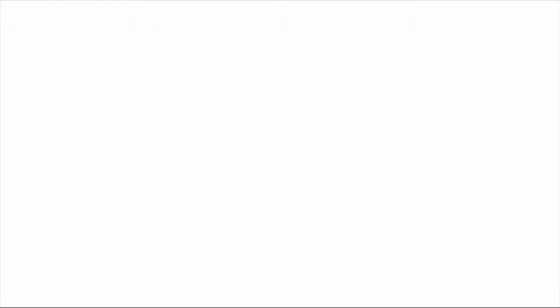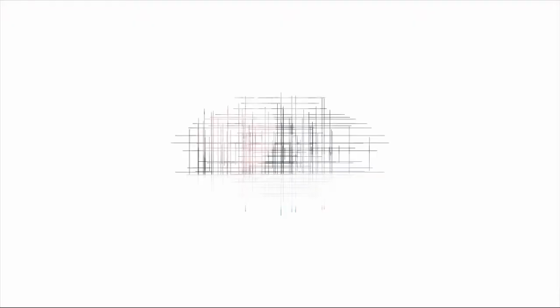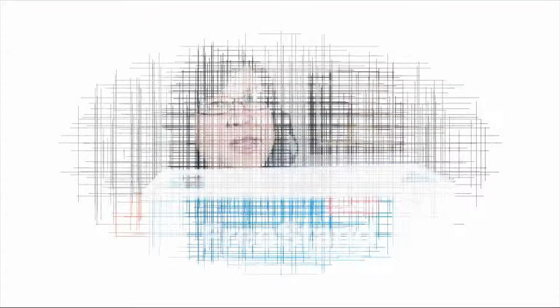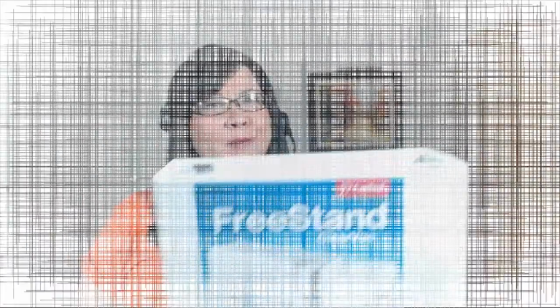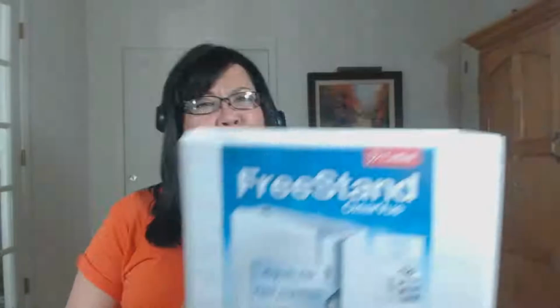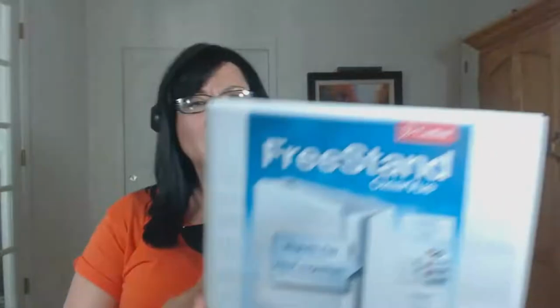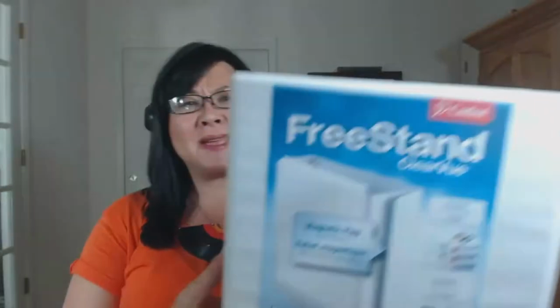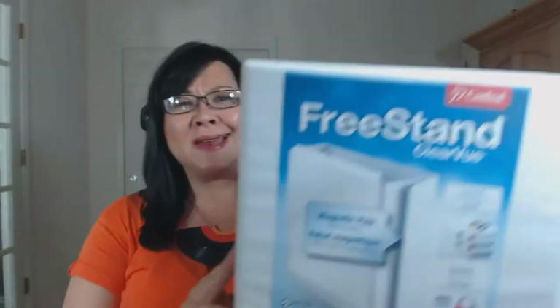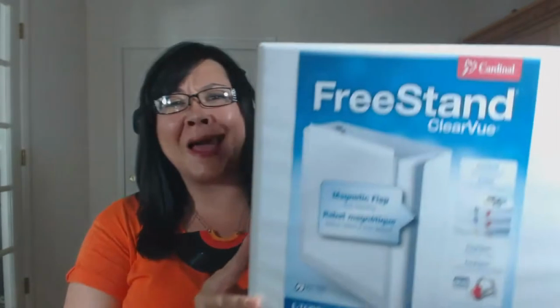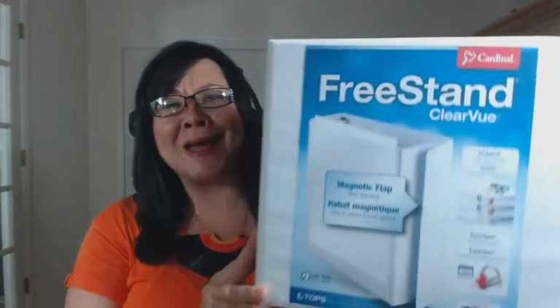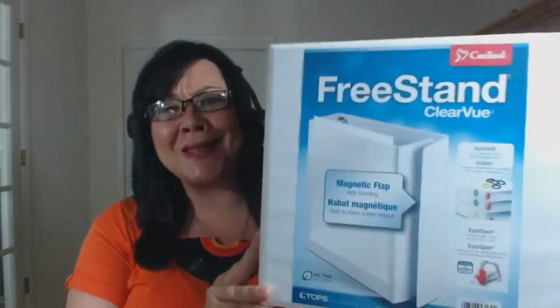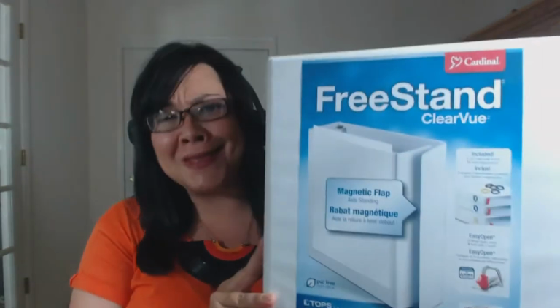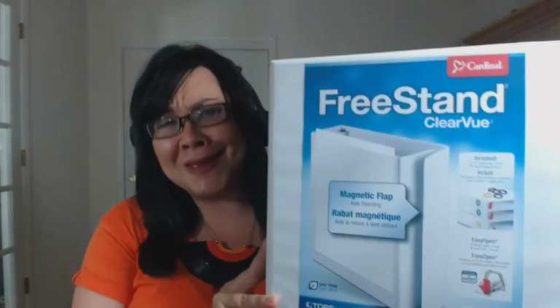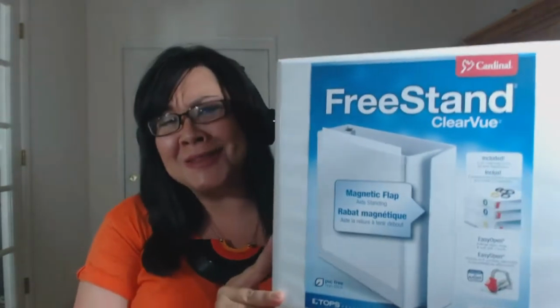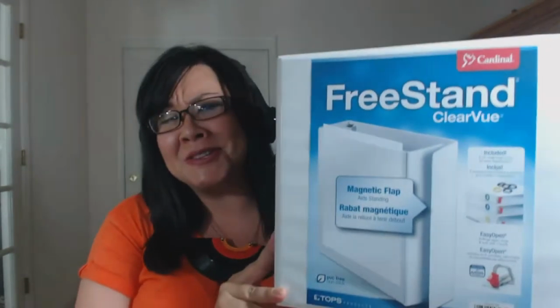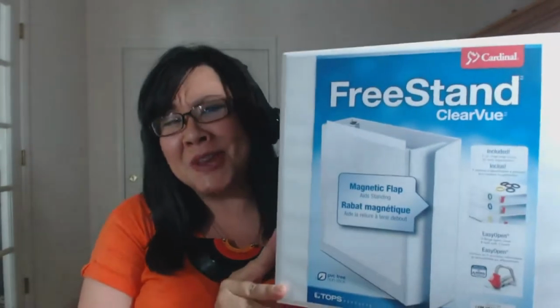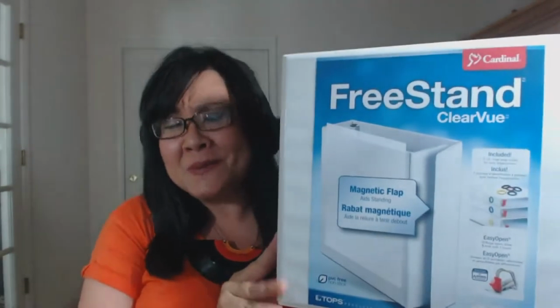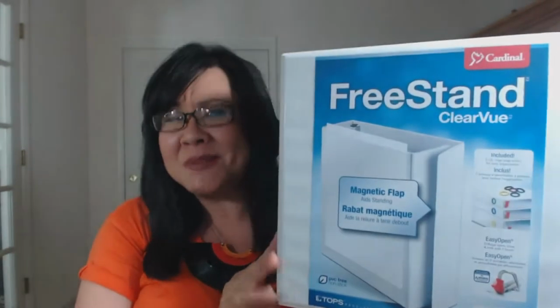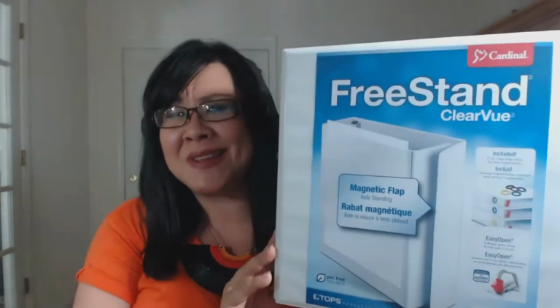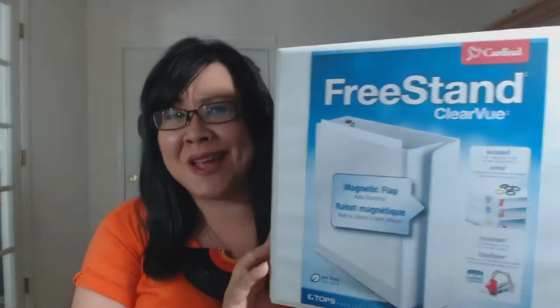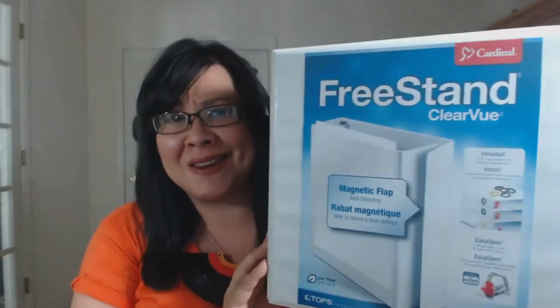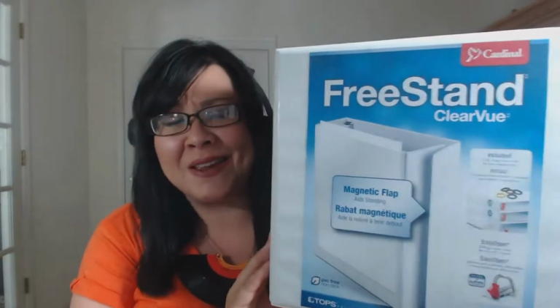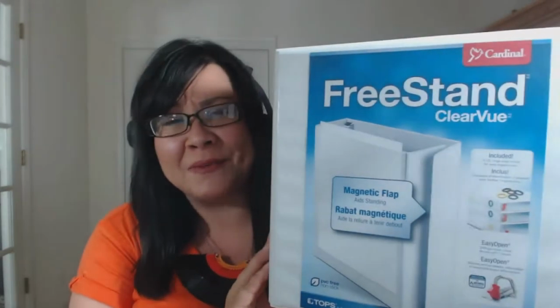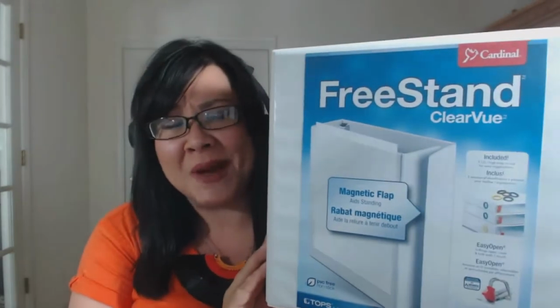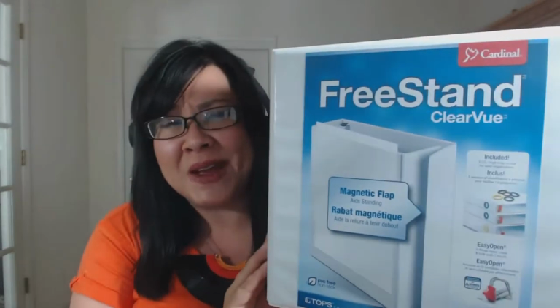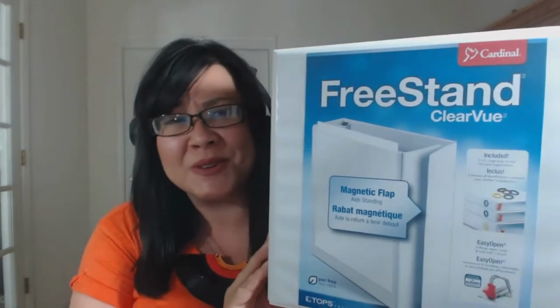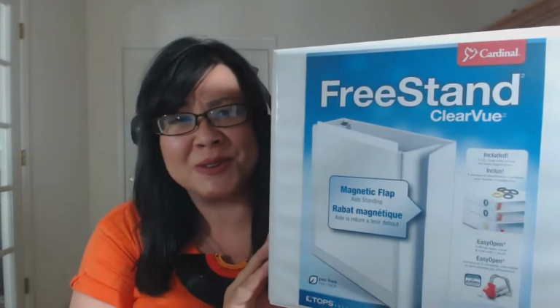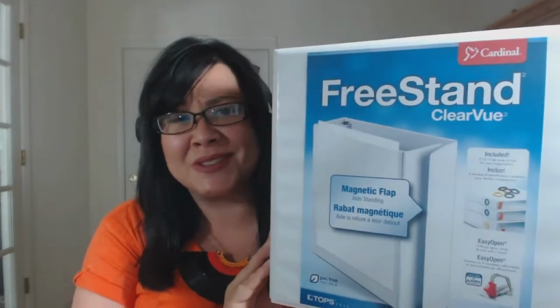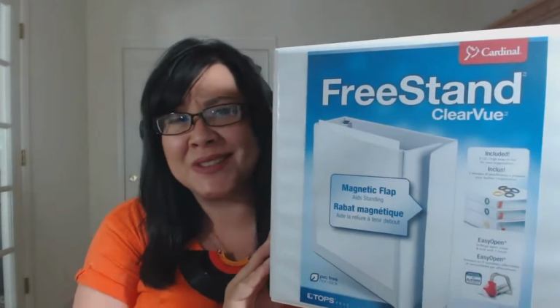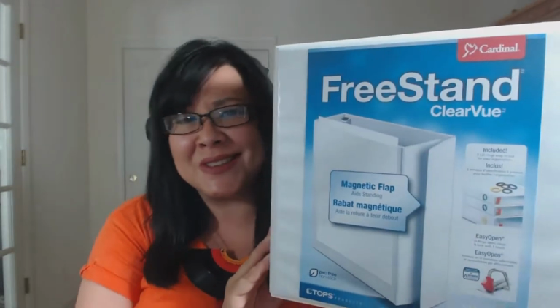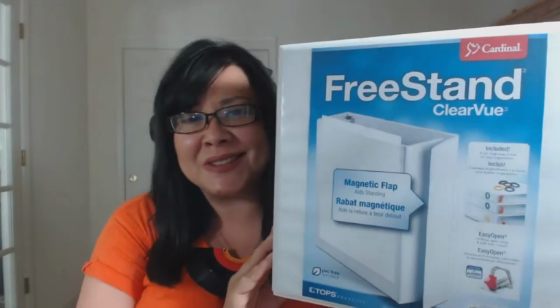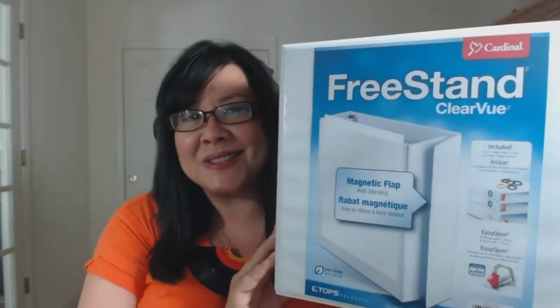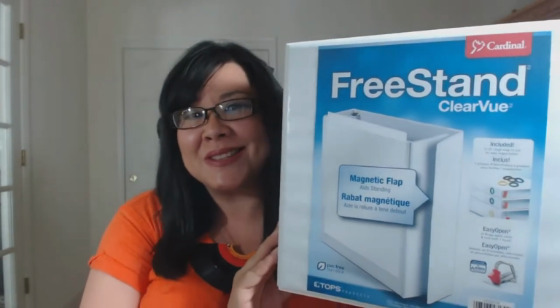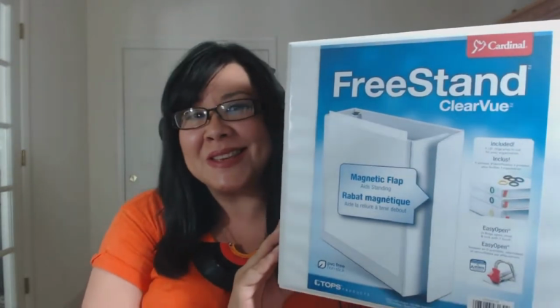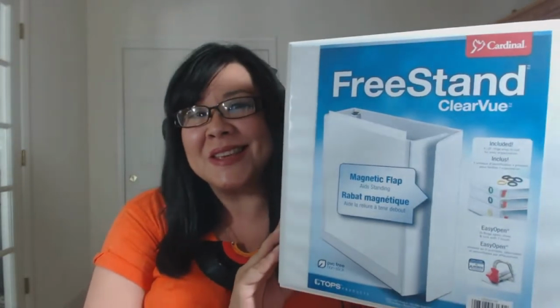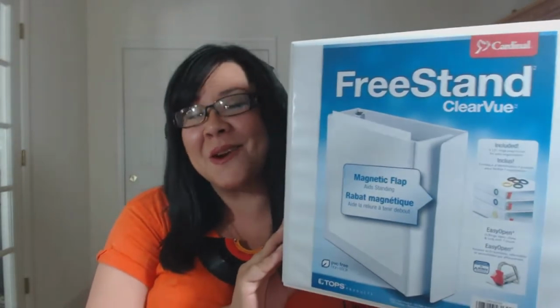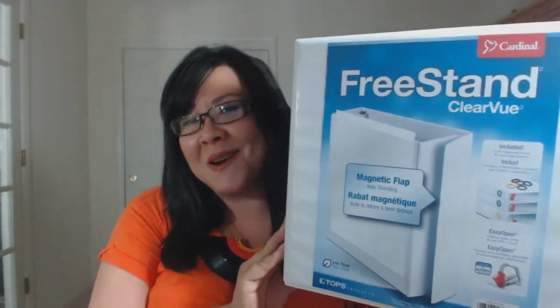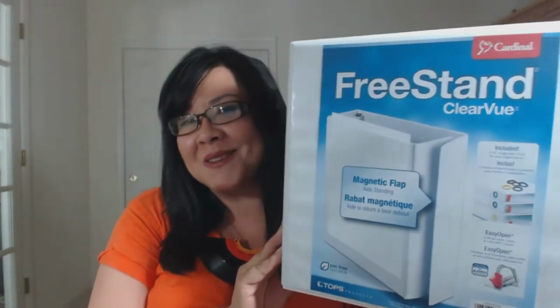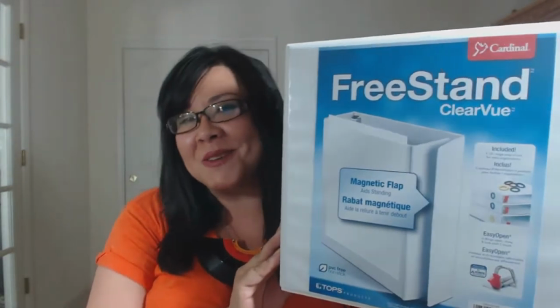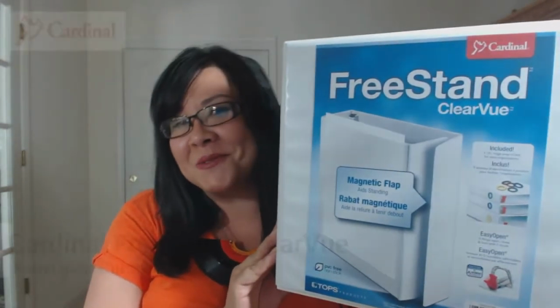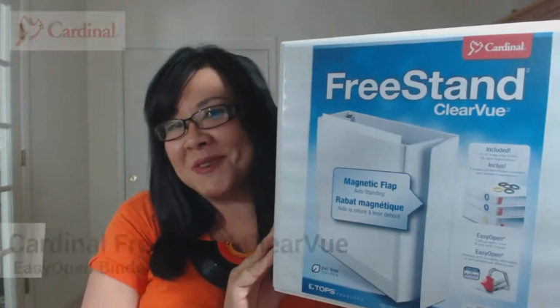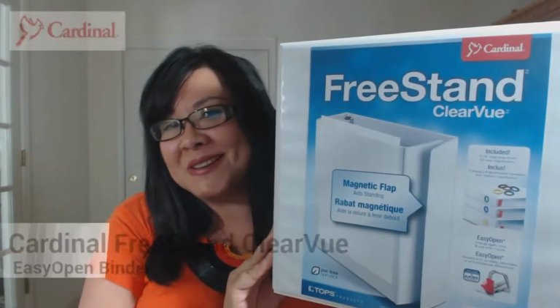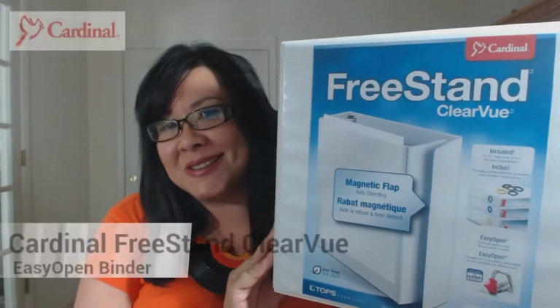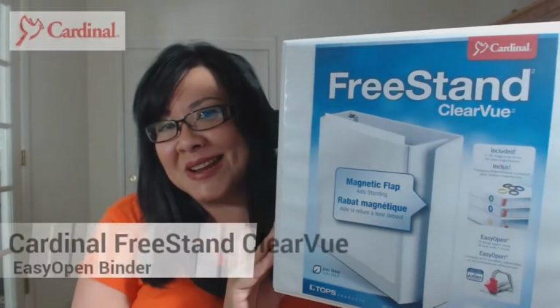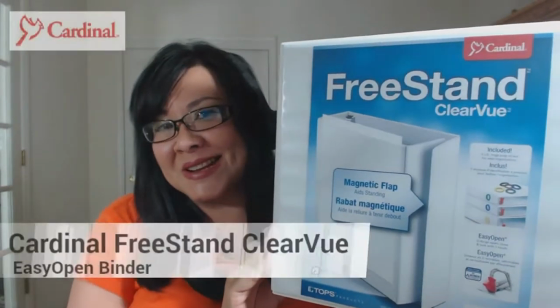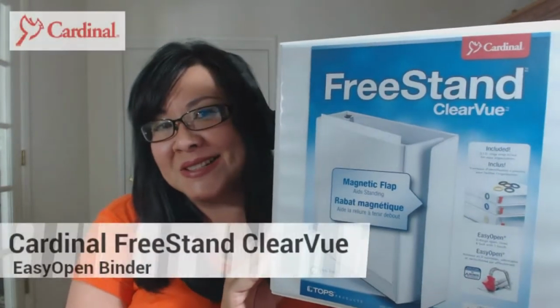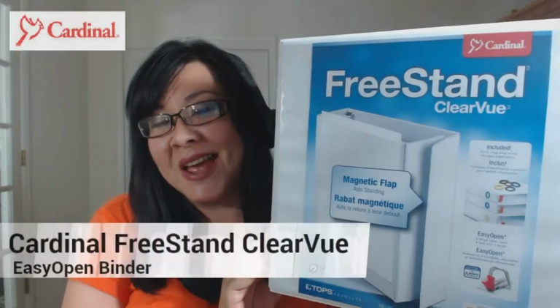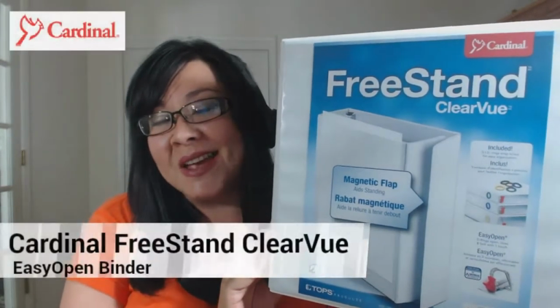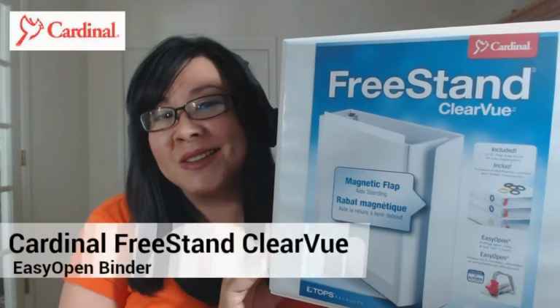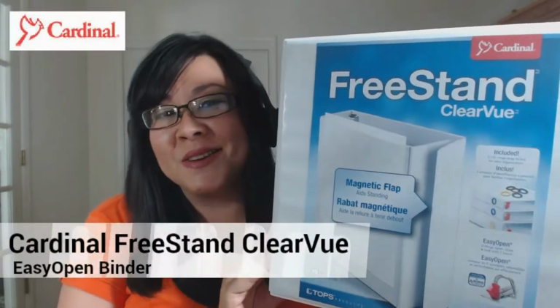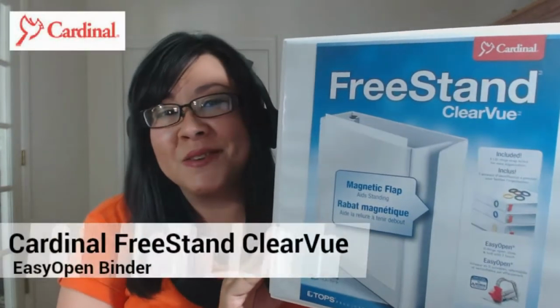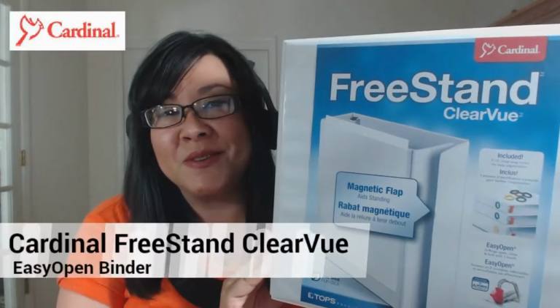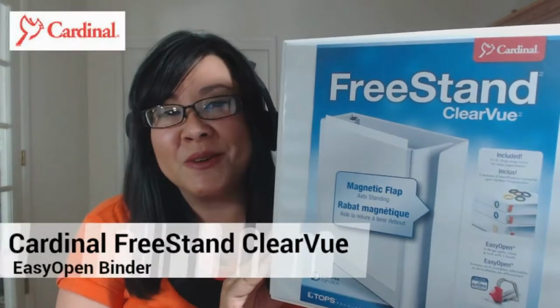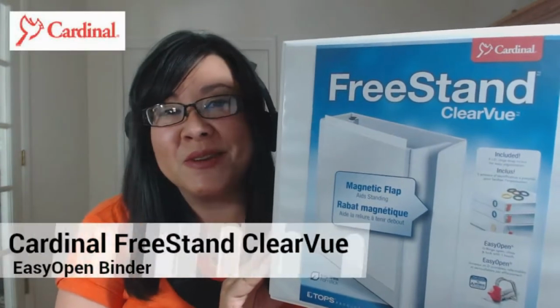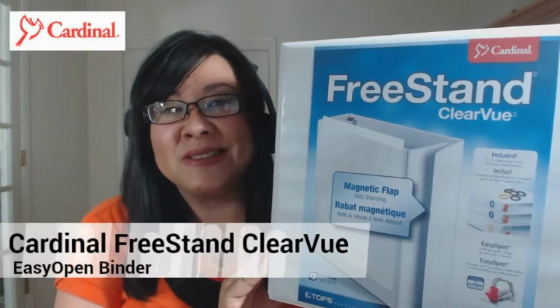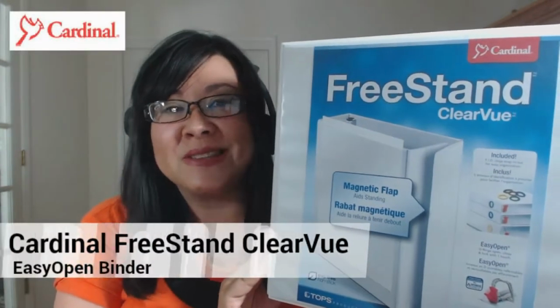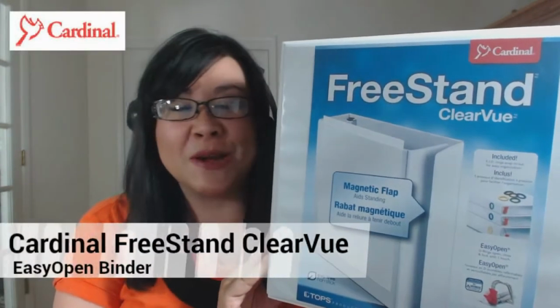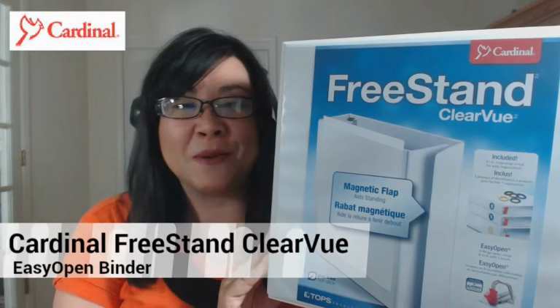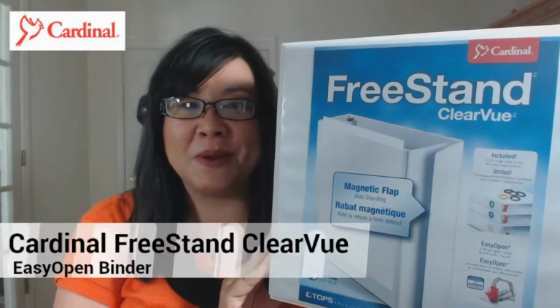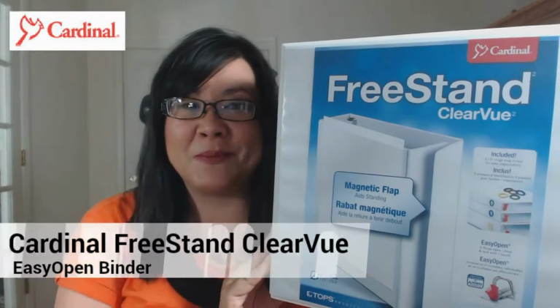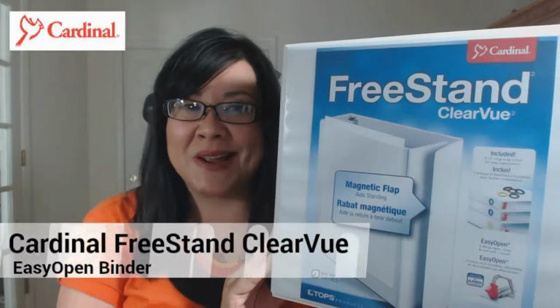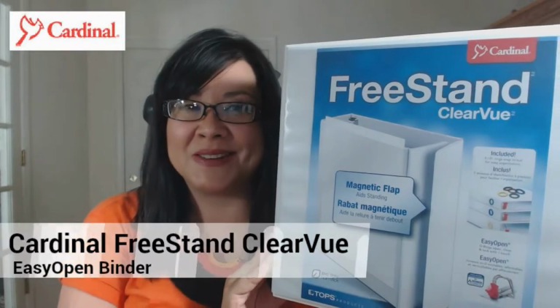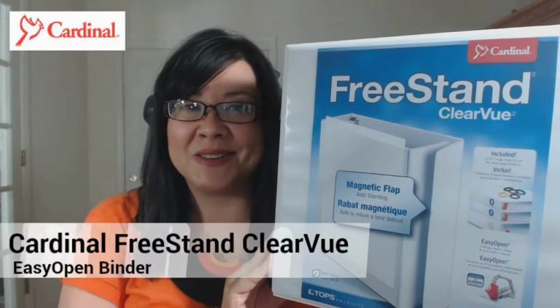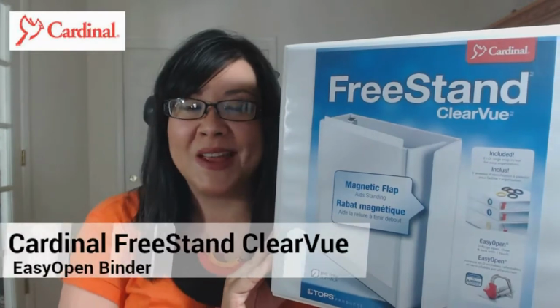Today we're looking at the Chimp Daddy of binders. This is the Cardinal Freestand Clearview Easy Open binder.